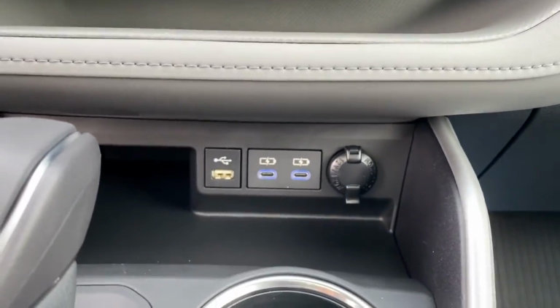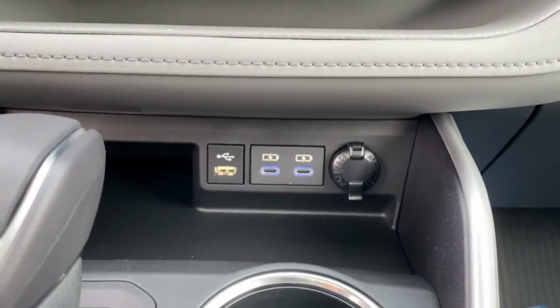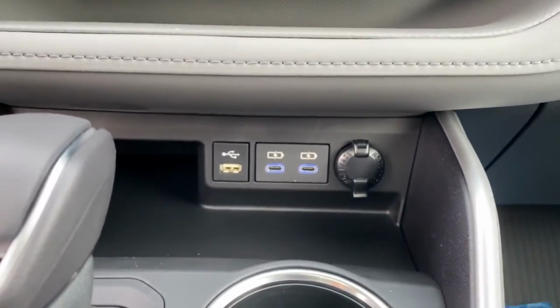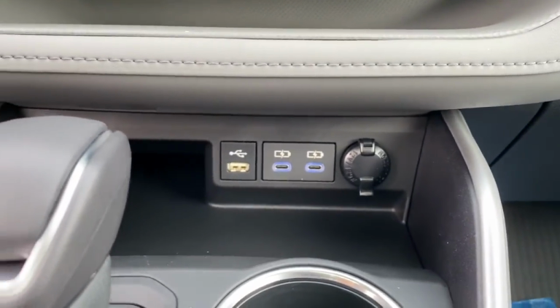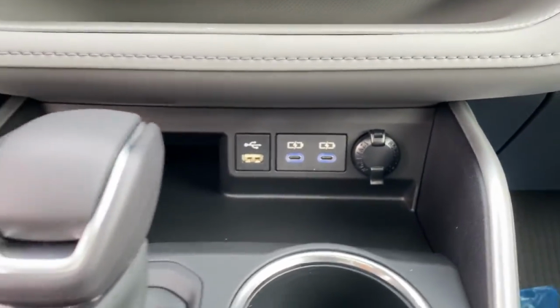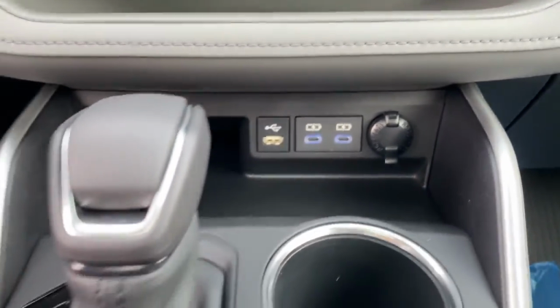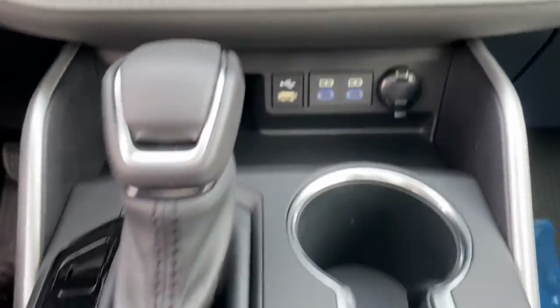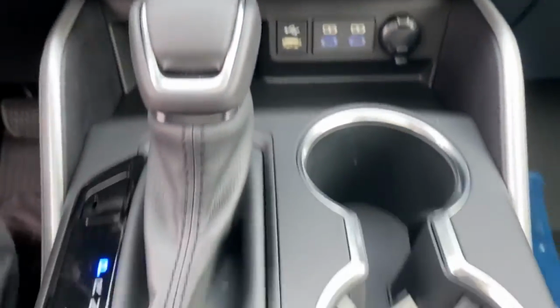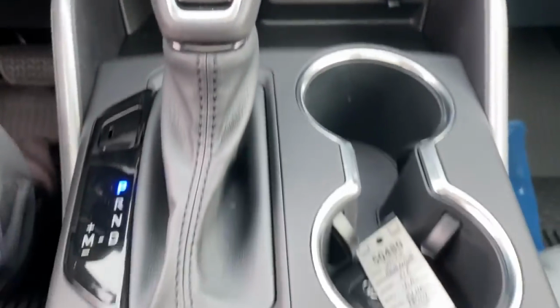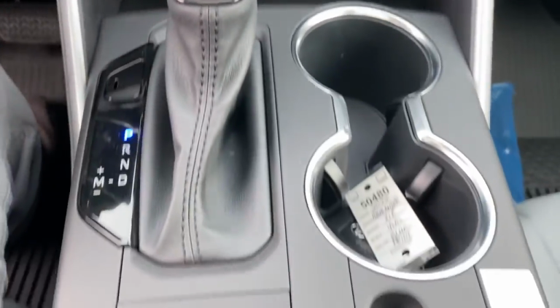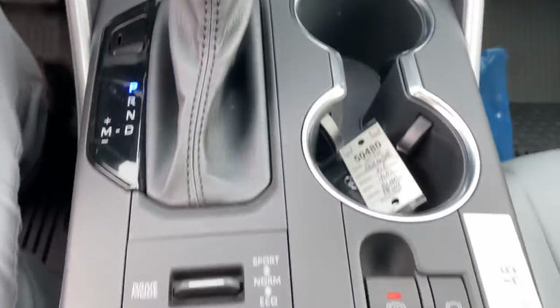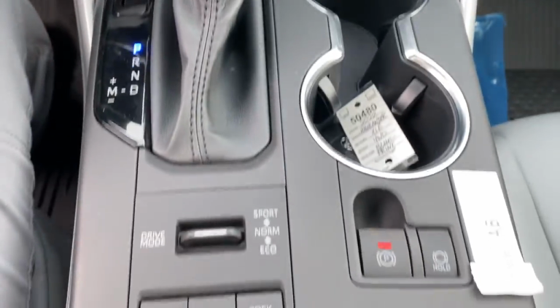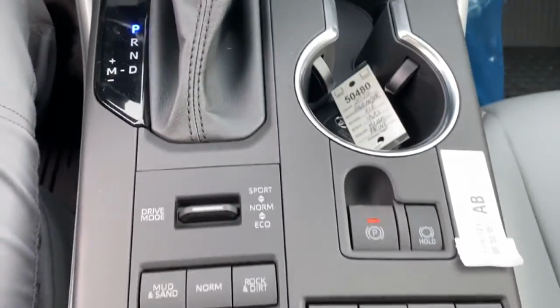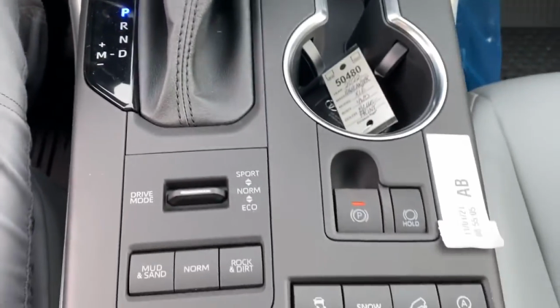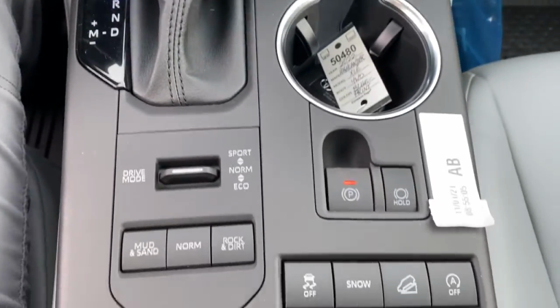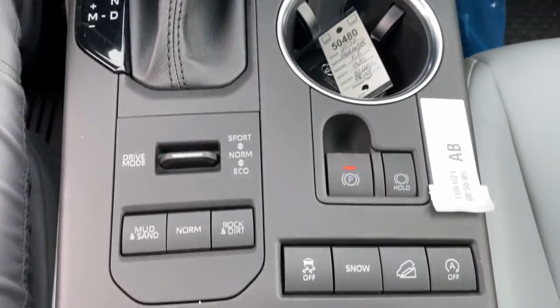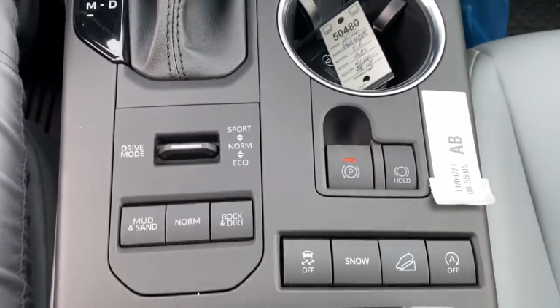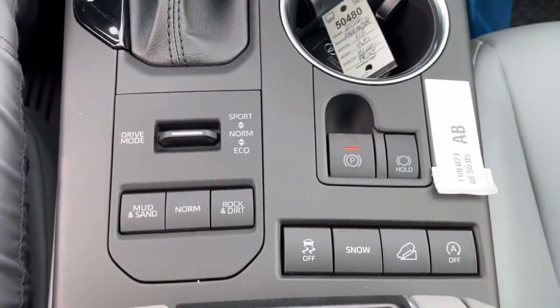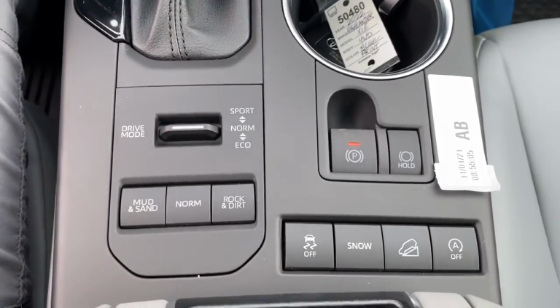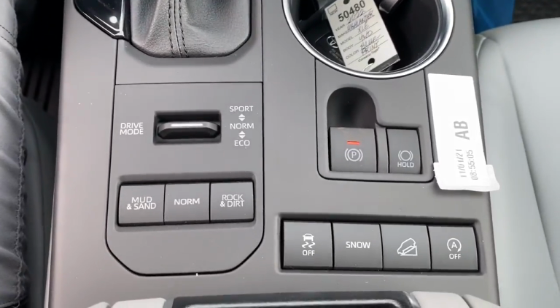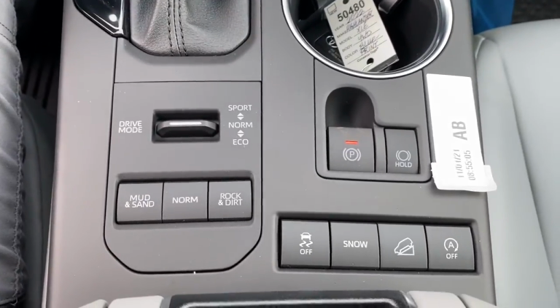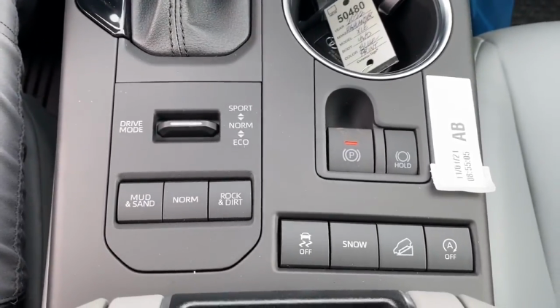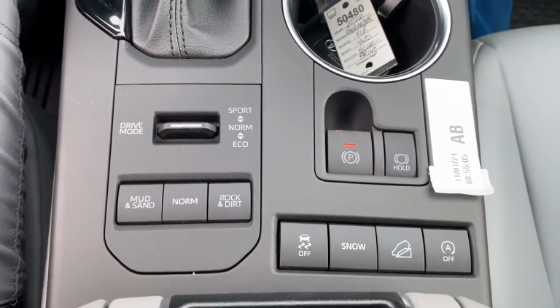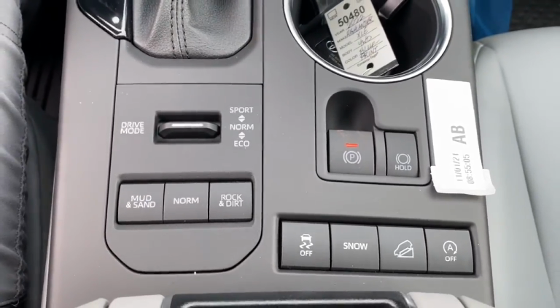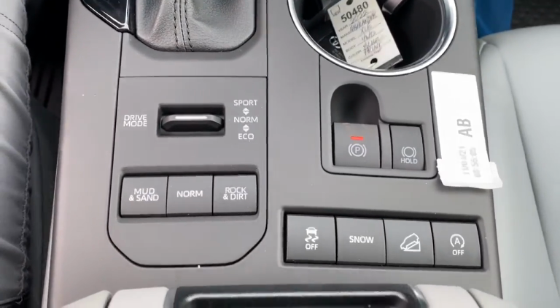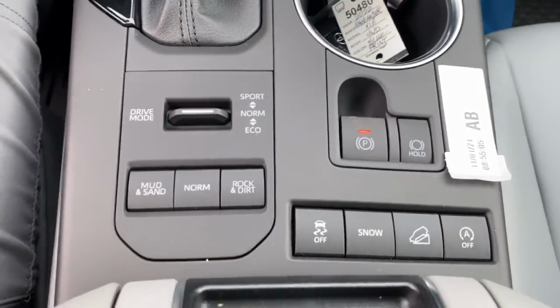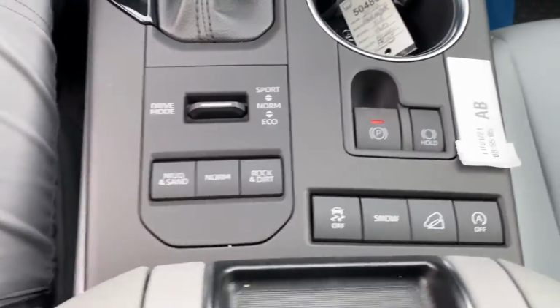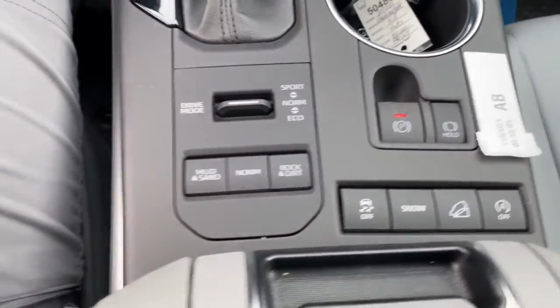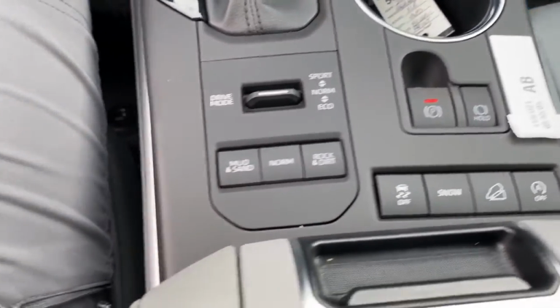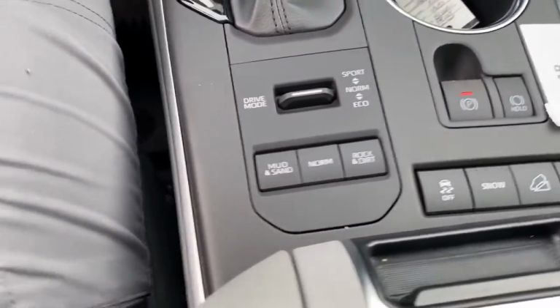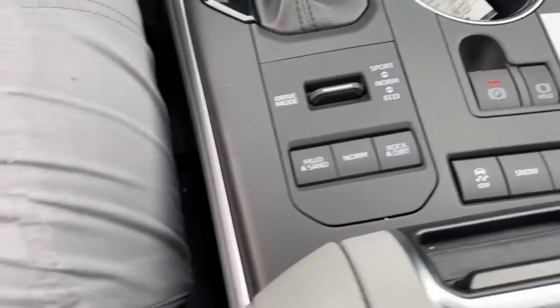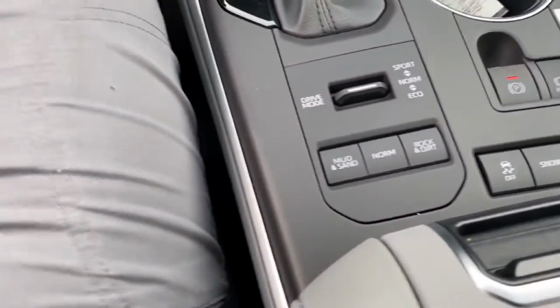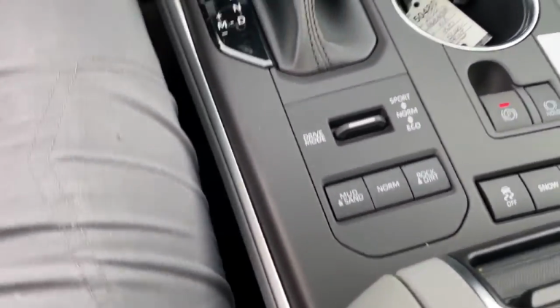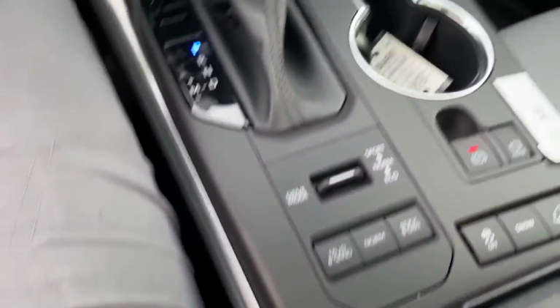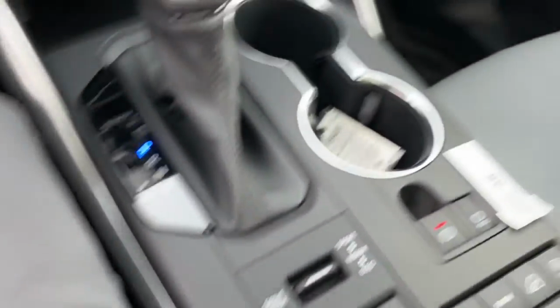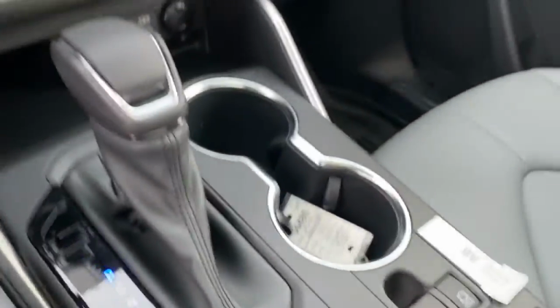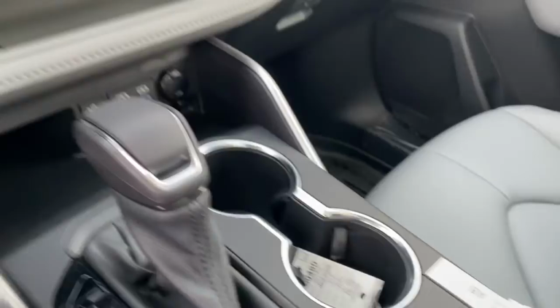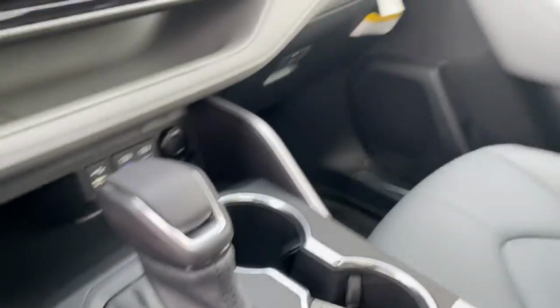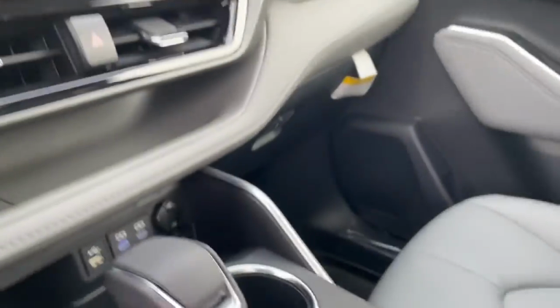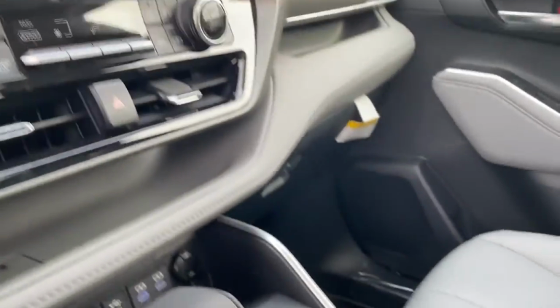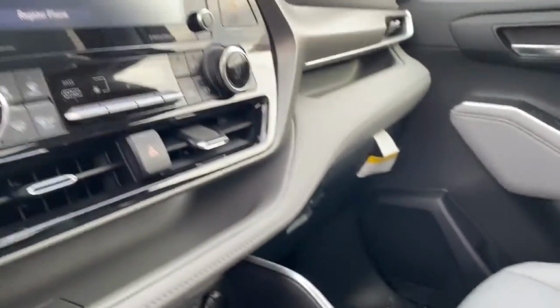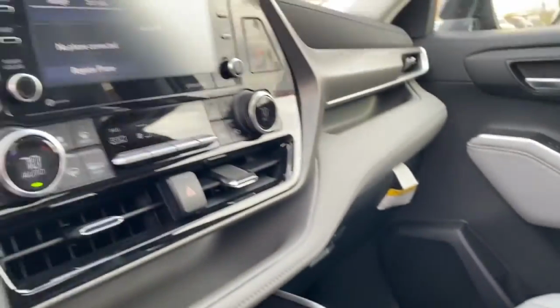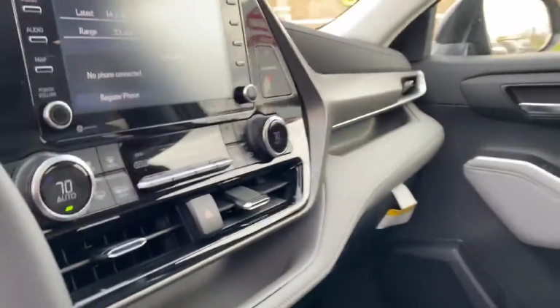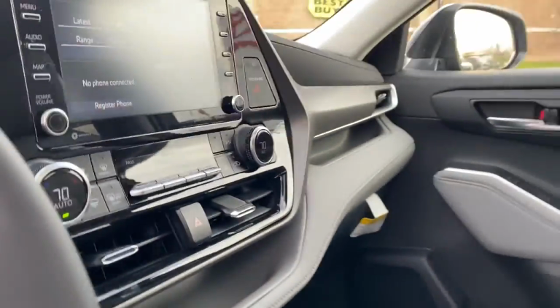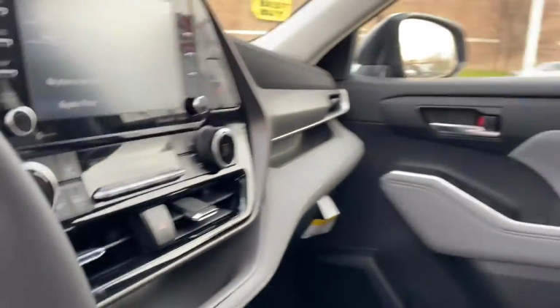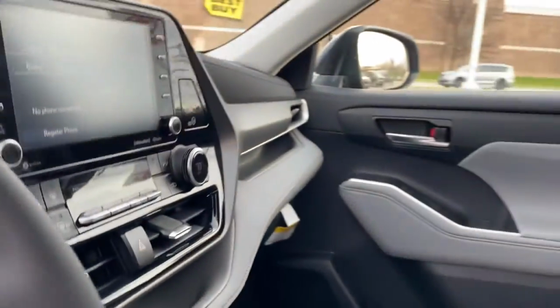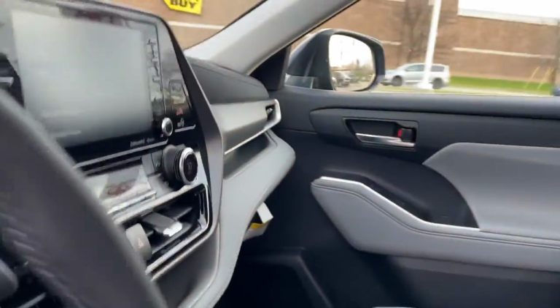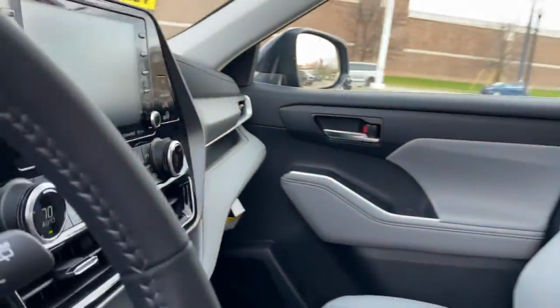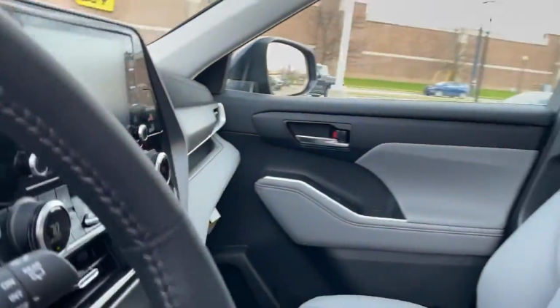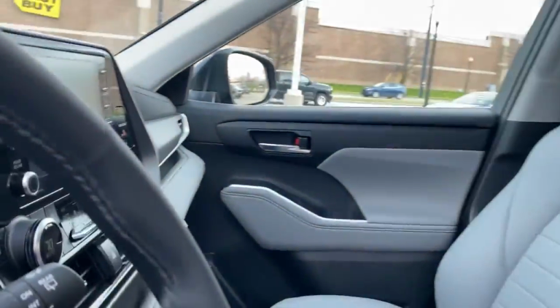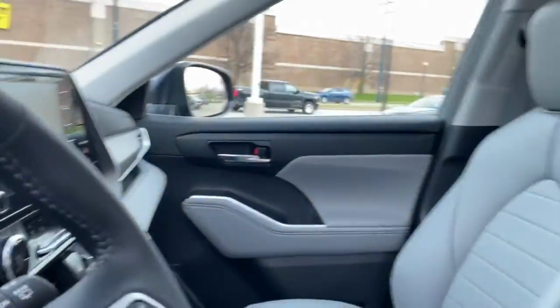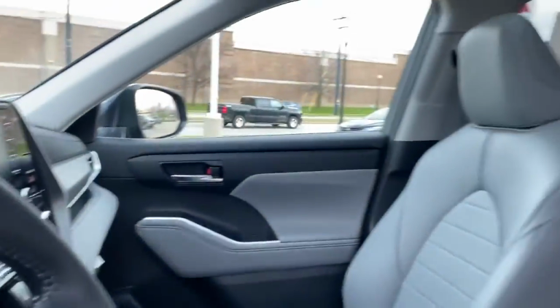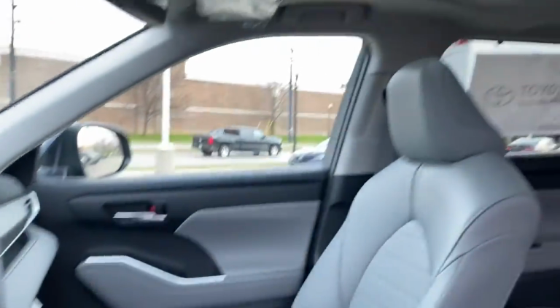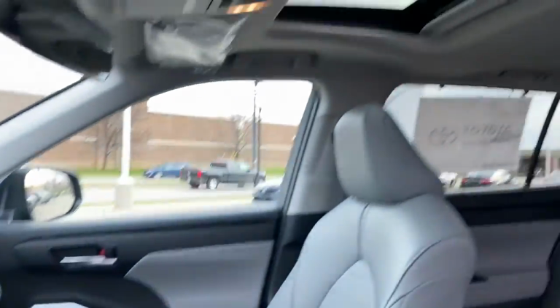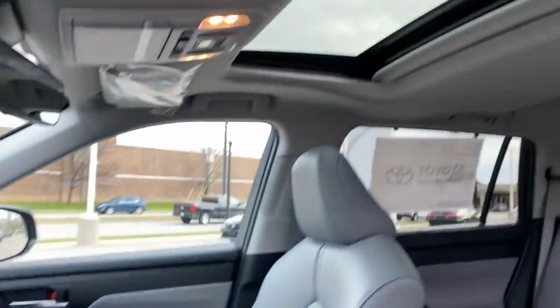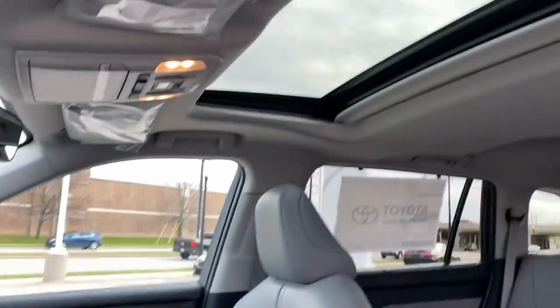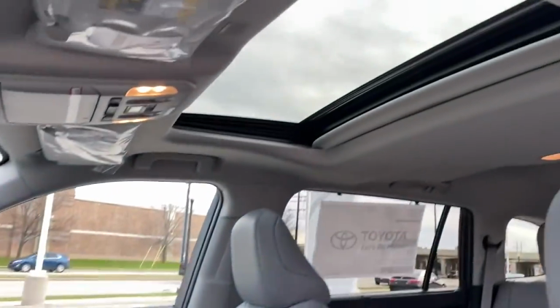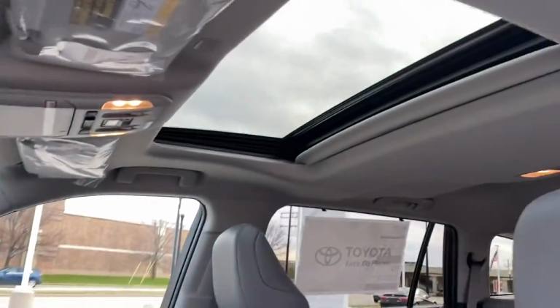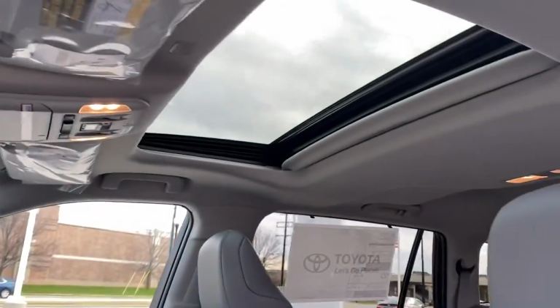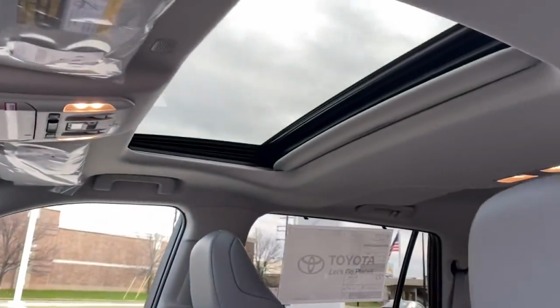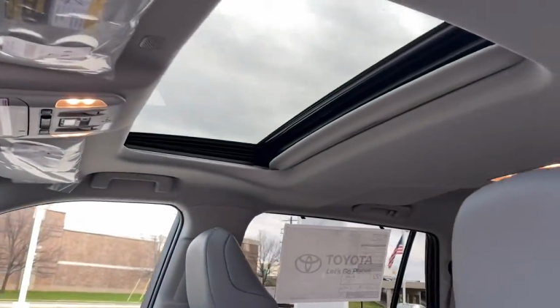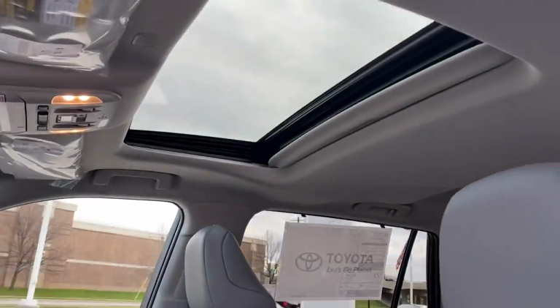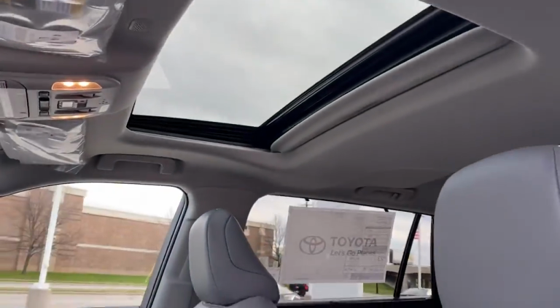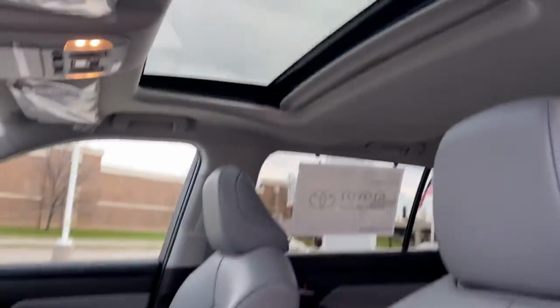It's waiting for you, and our professional team is eager to give you an outstanding test drive experience. Stop in today.